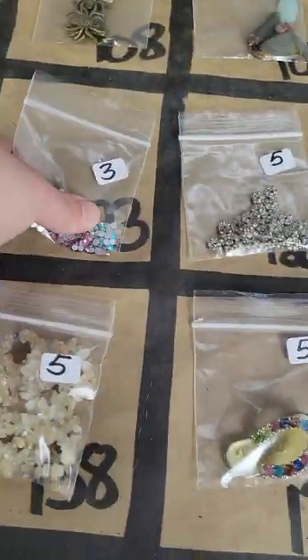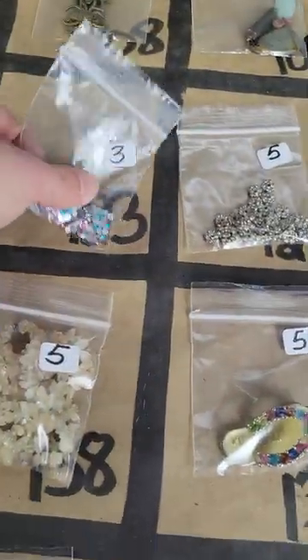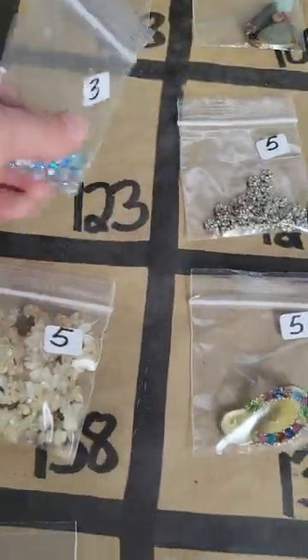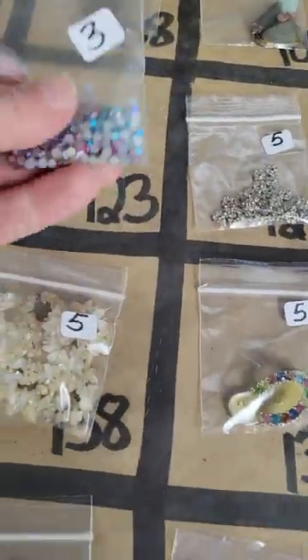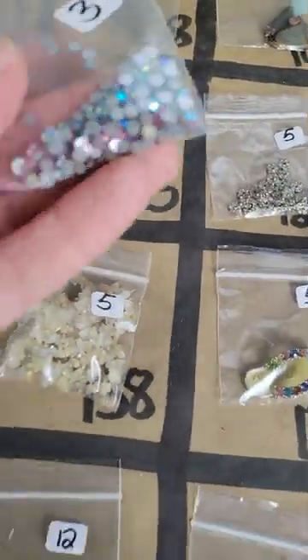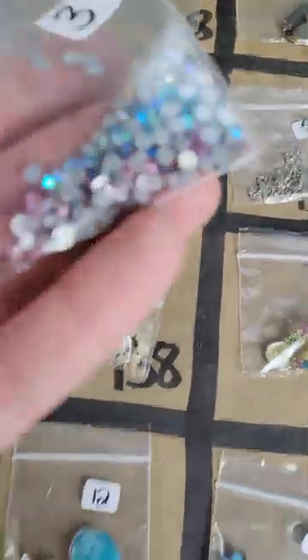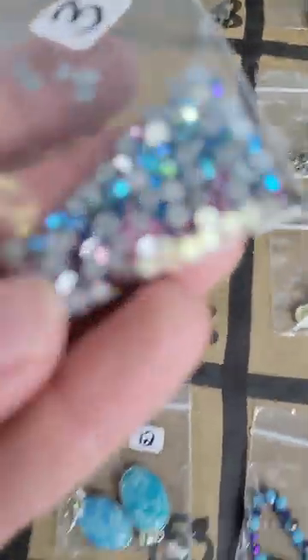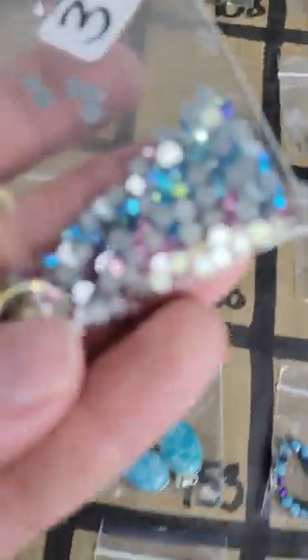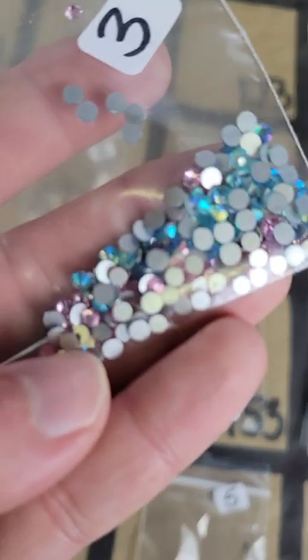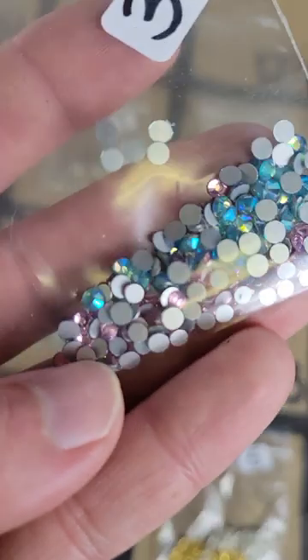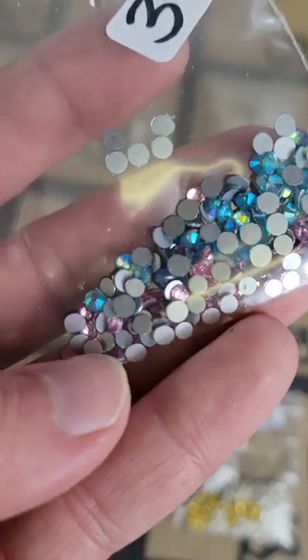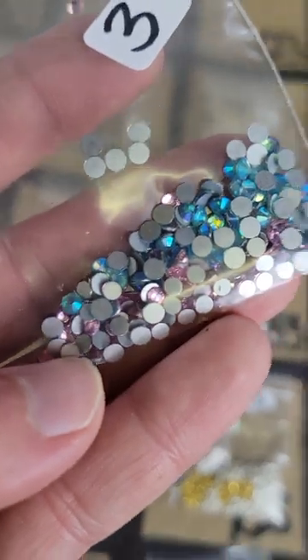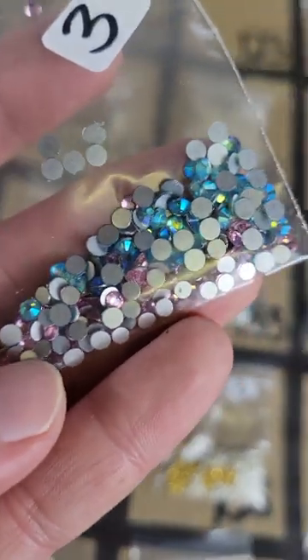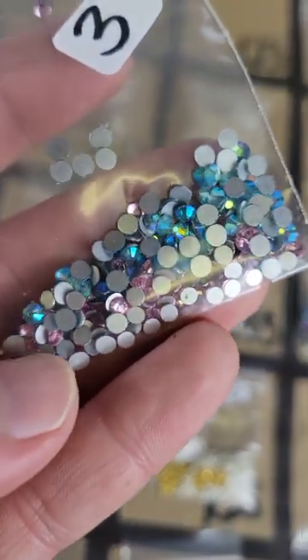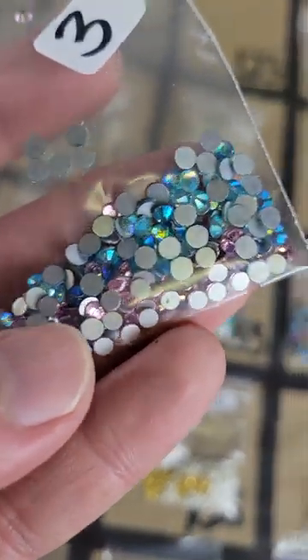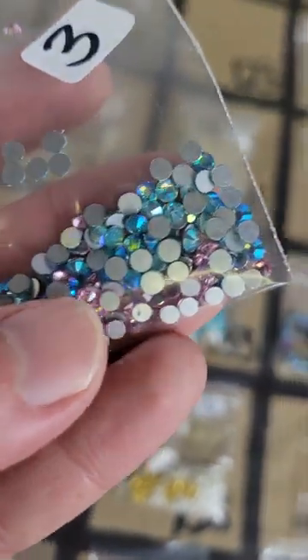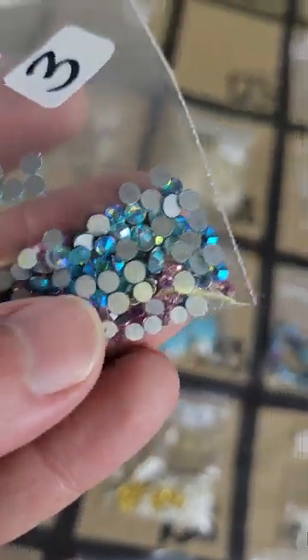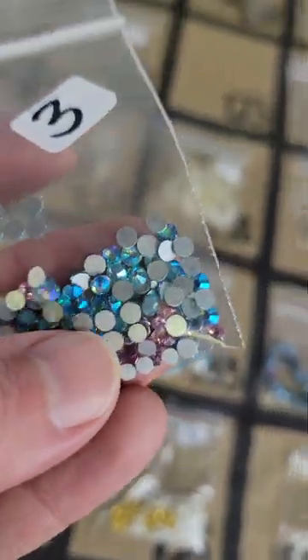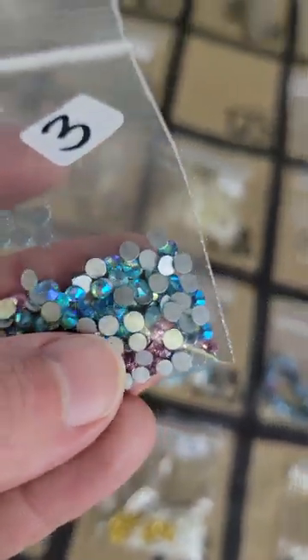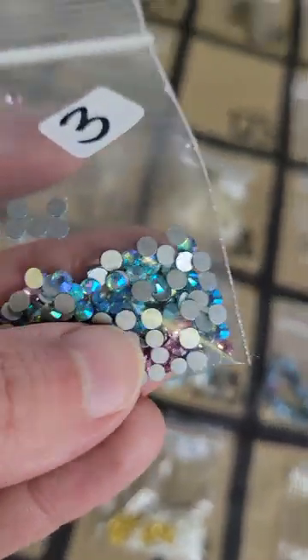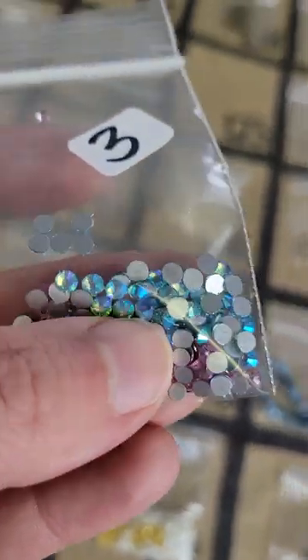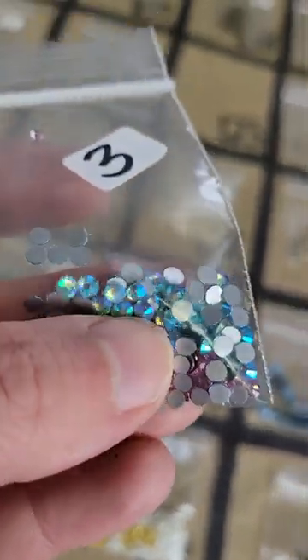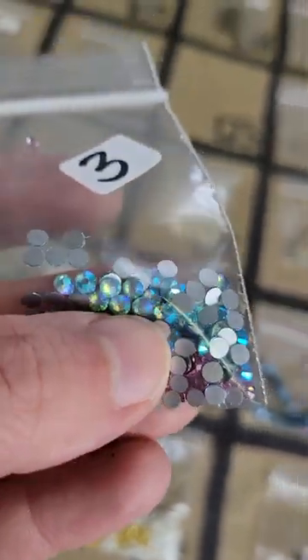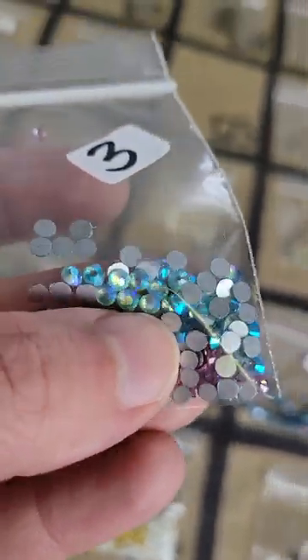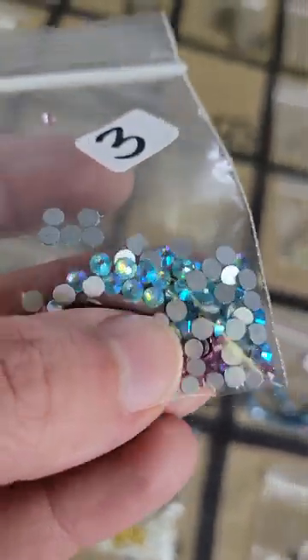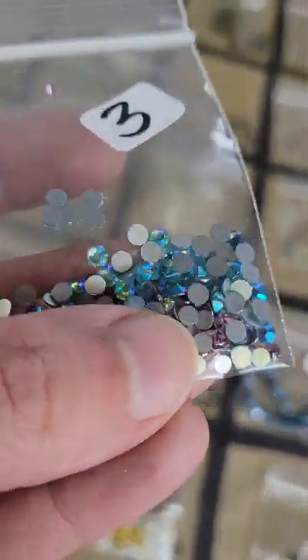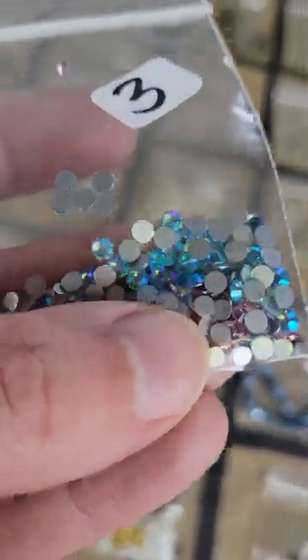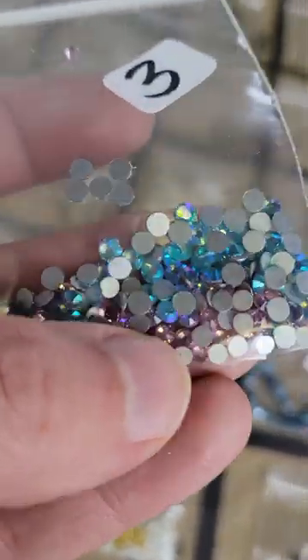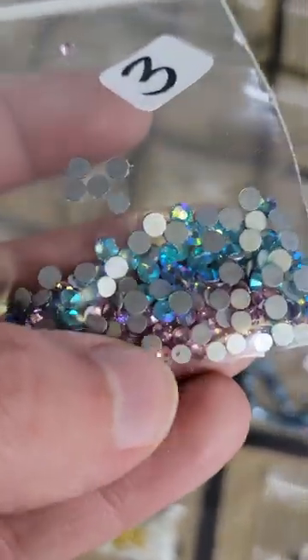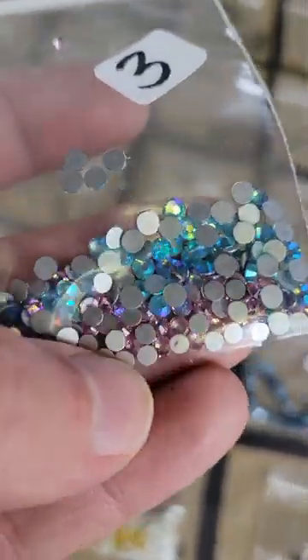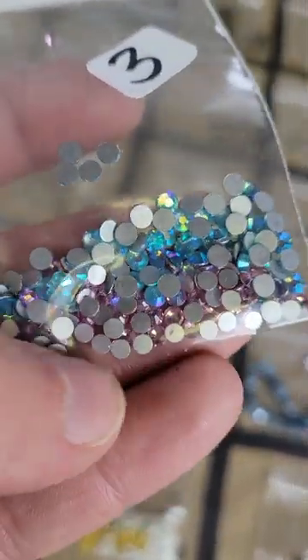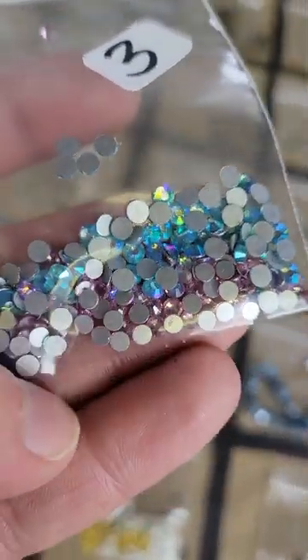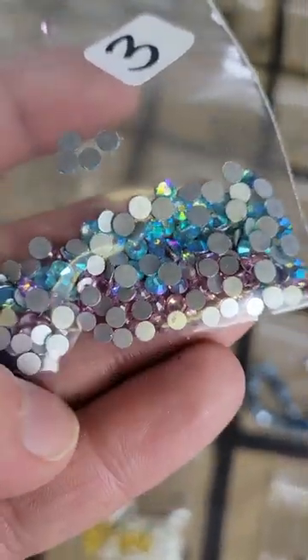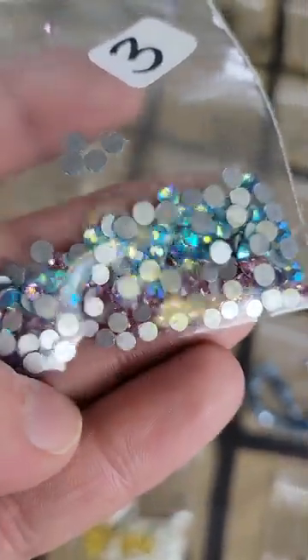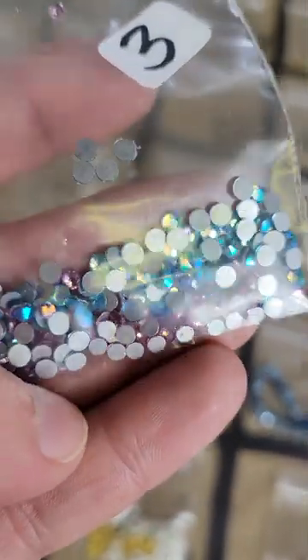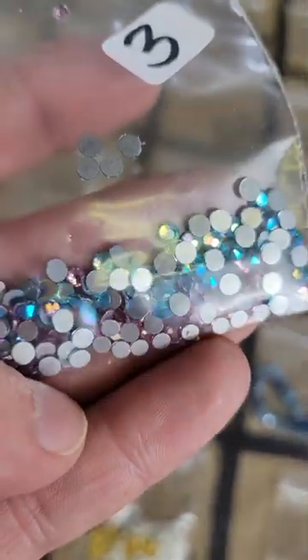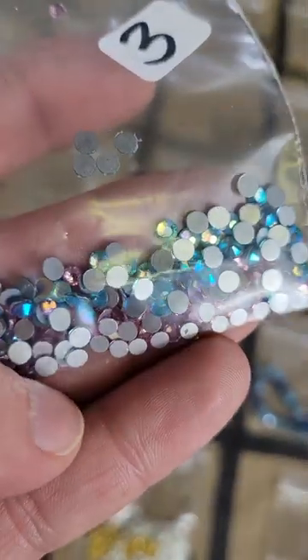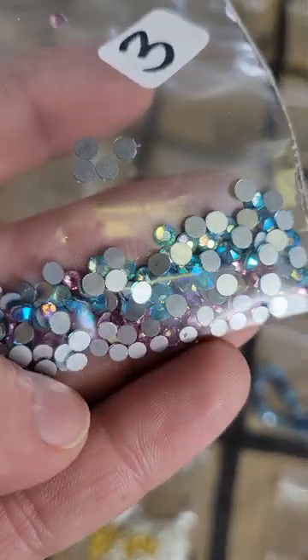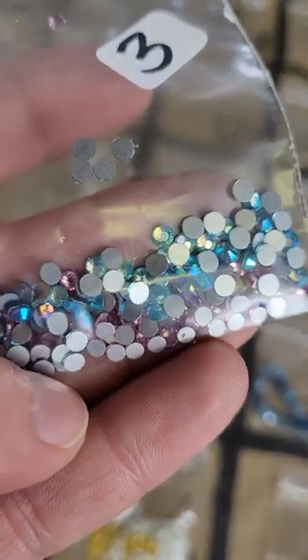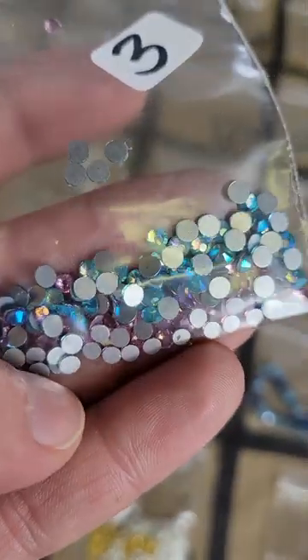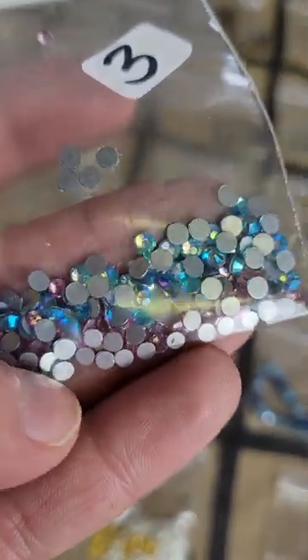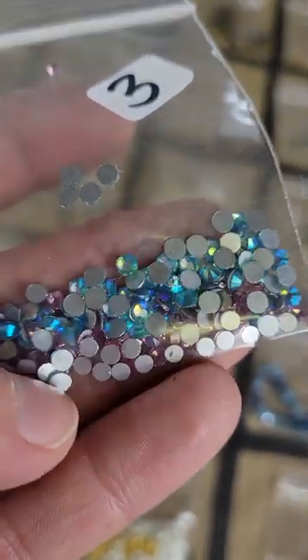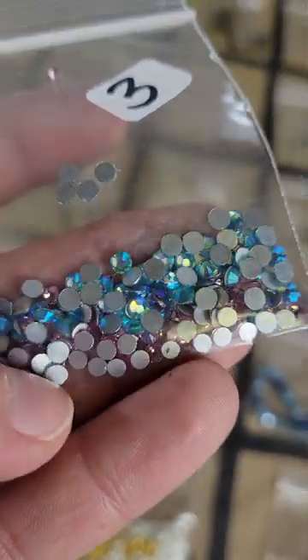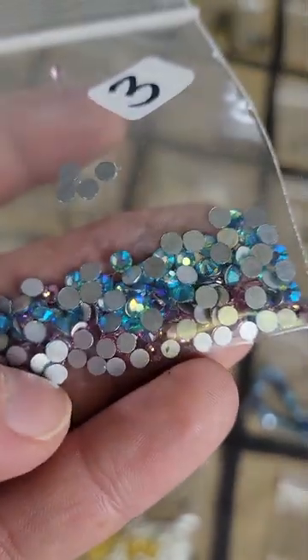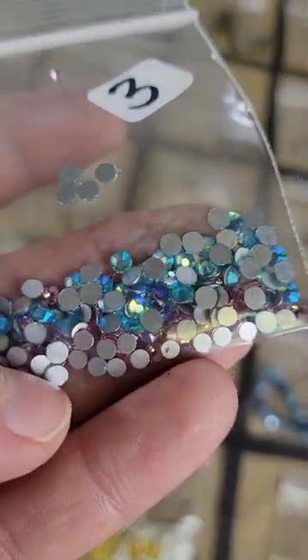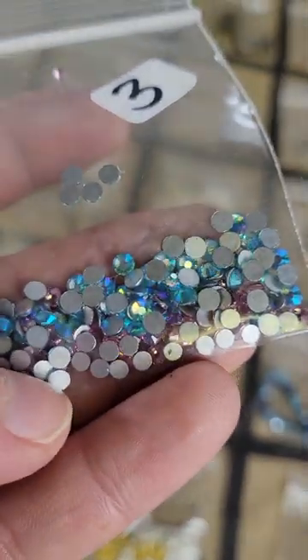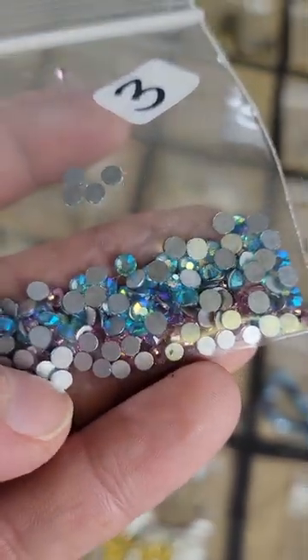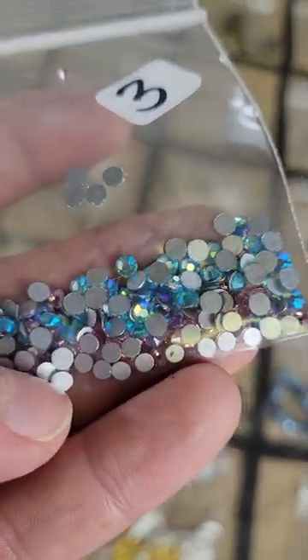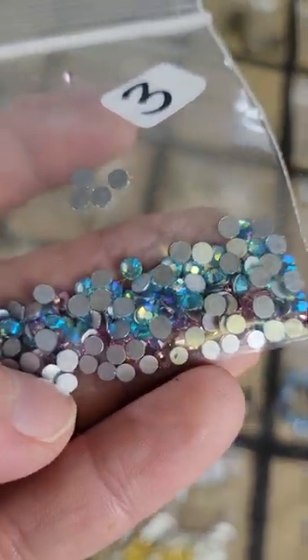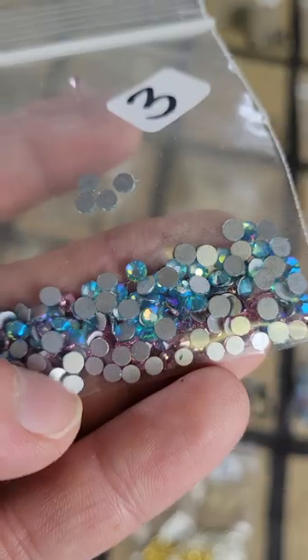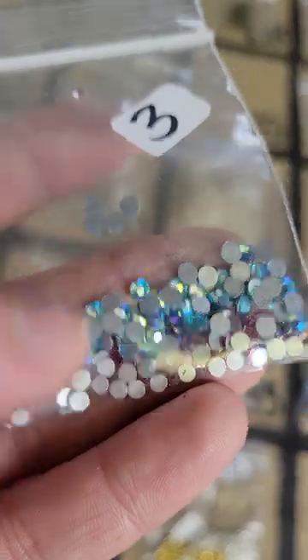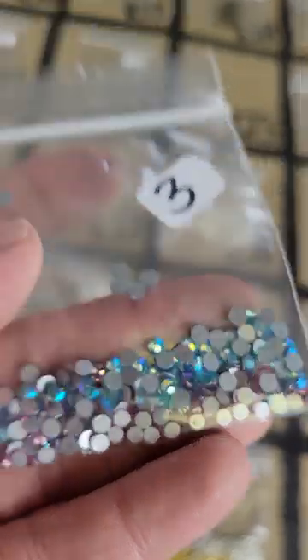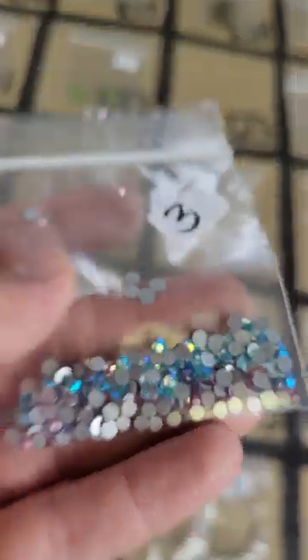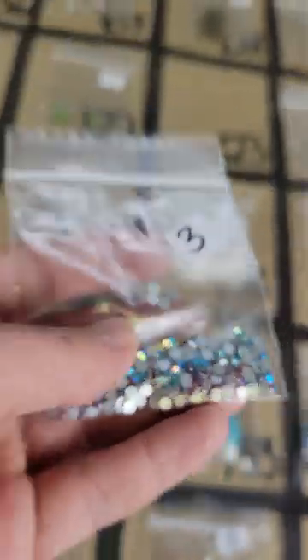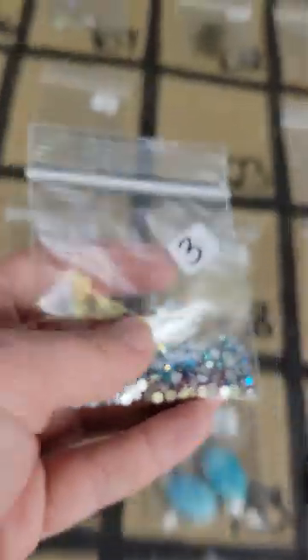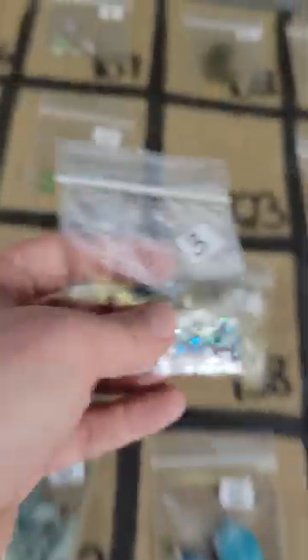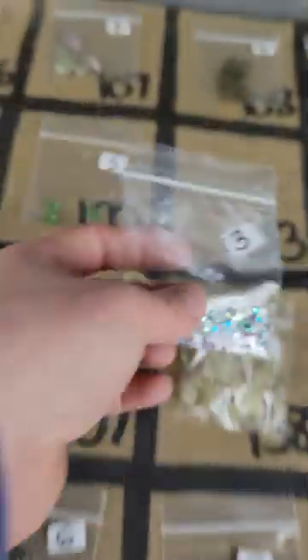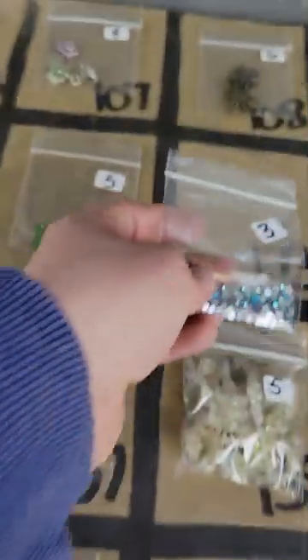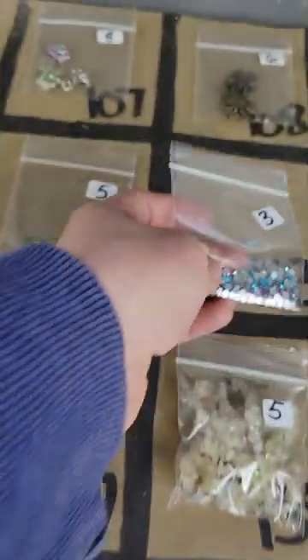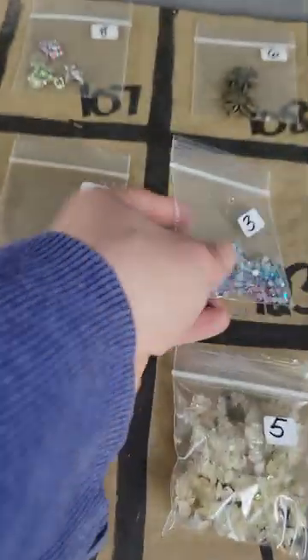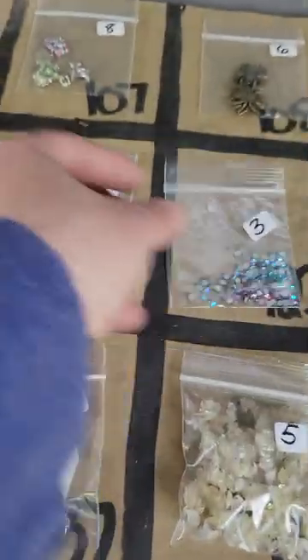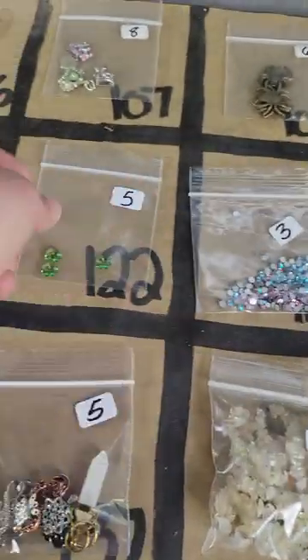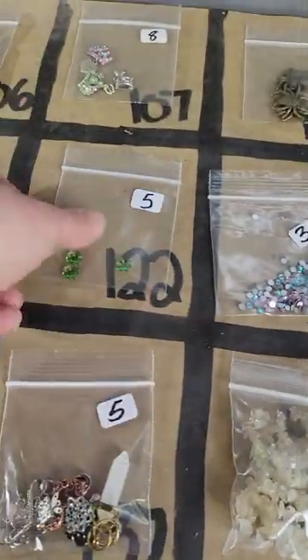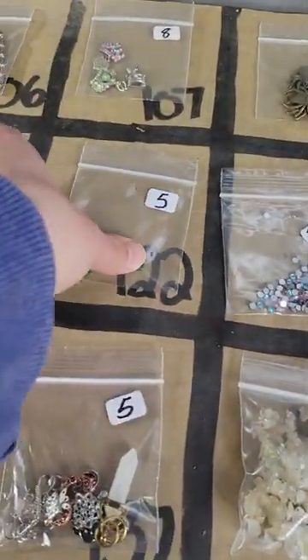Number 123: some little sparkly cabochons, three bucks, blue and pink.